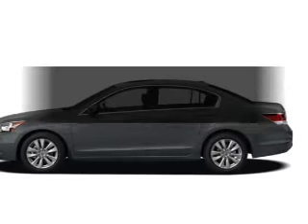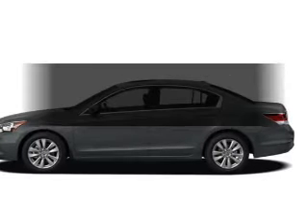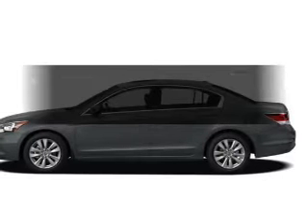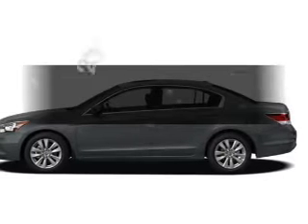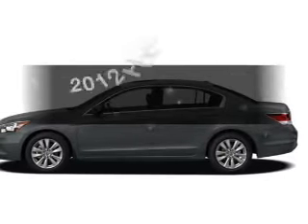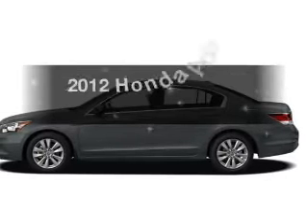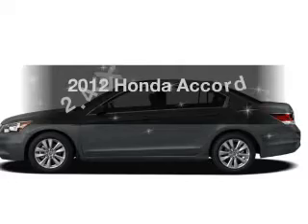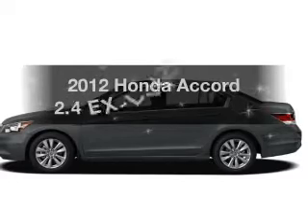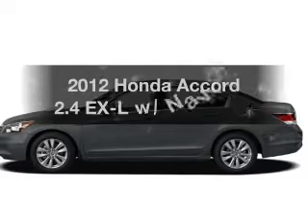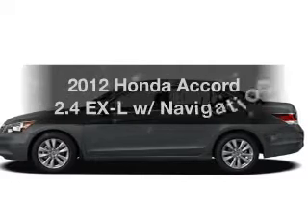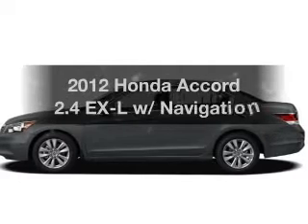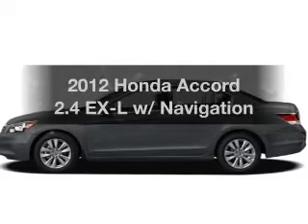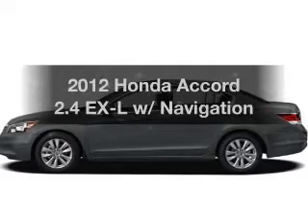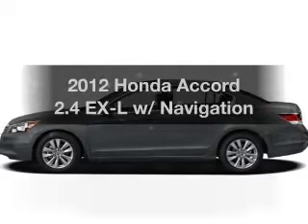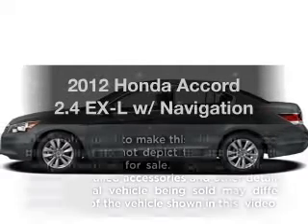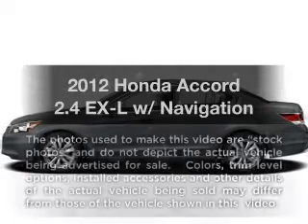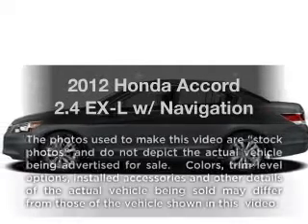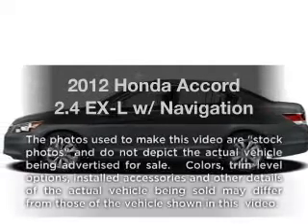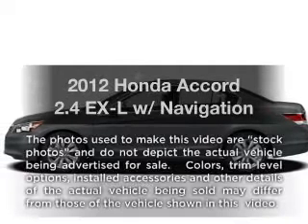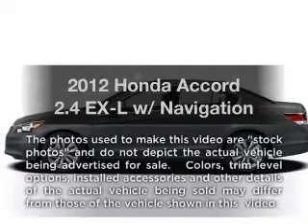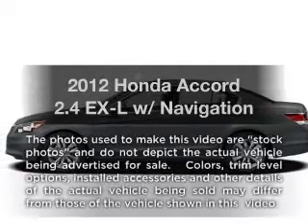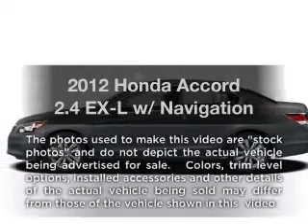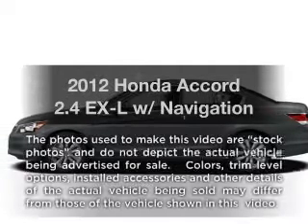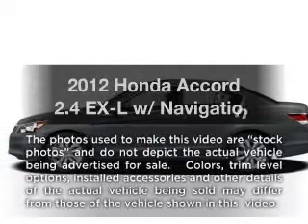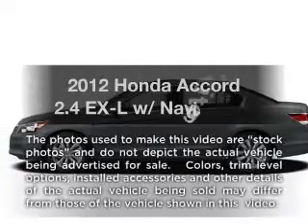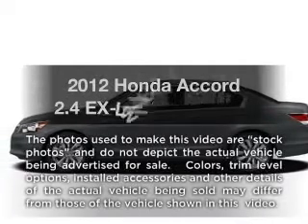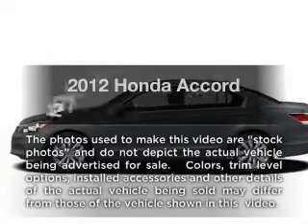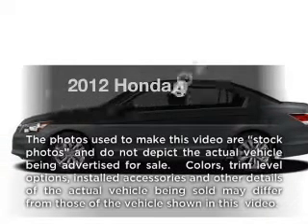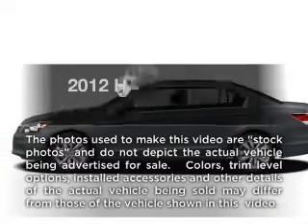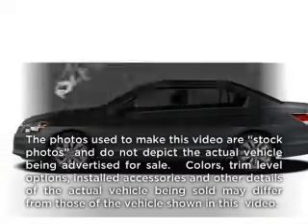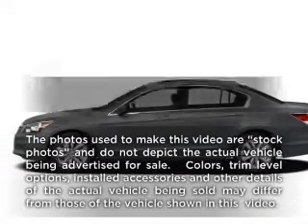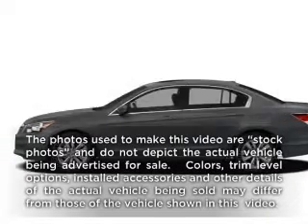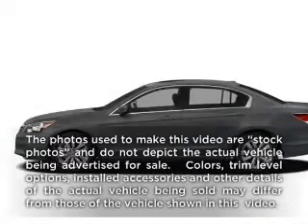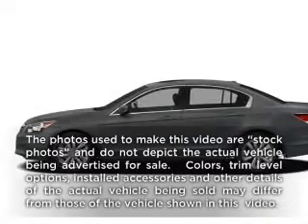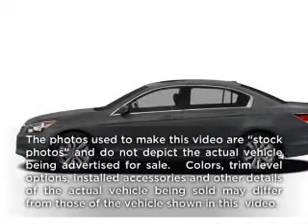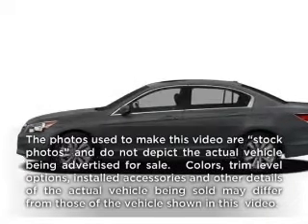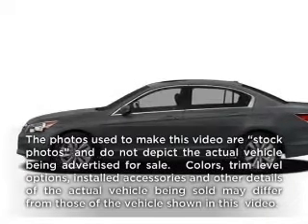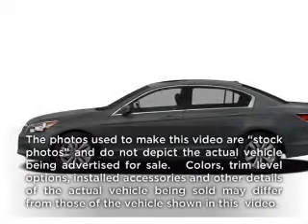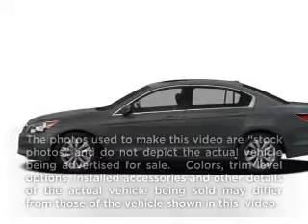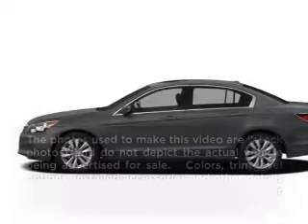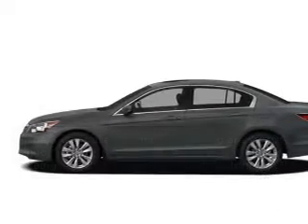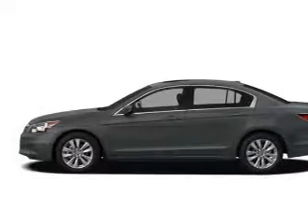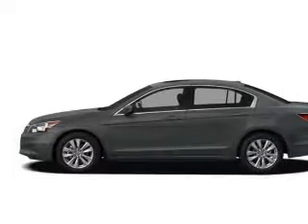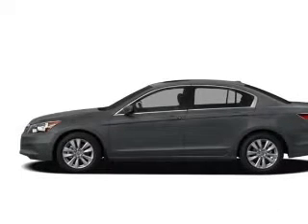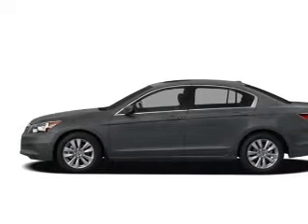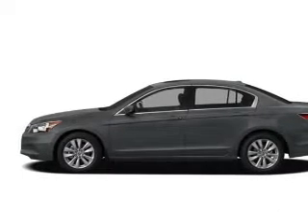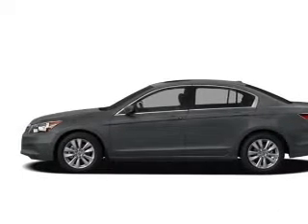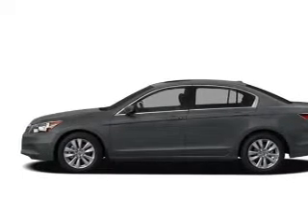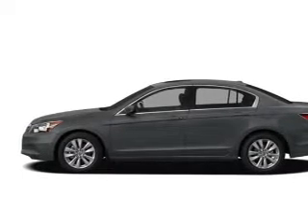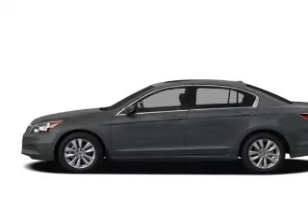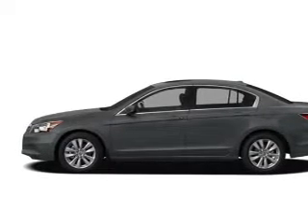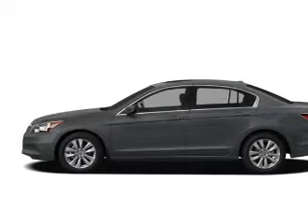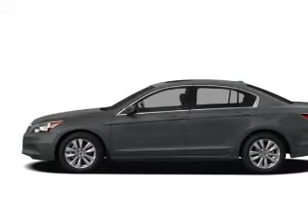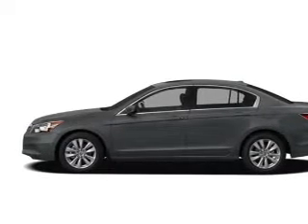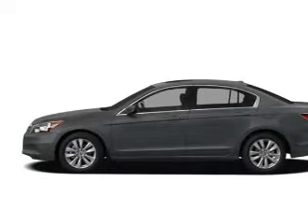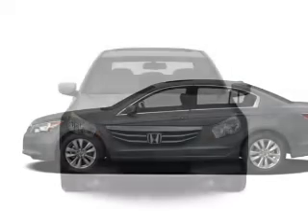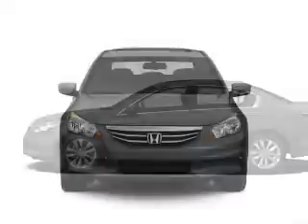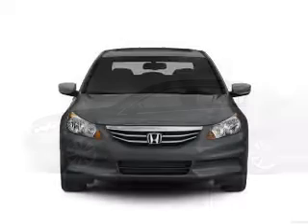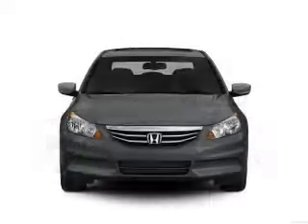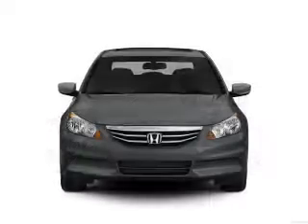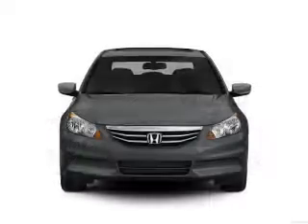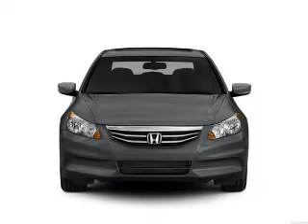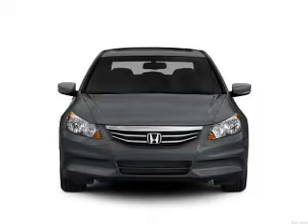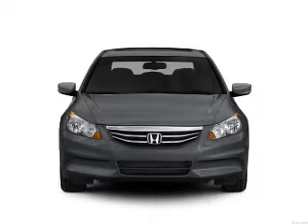Get noticed in this 2012 Honda Accord. Travel the roads in style and comfort in this great vehicle.